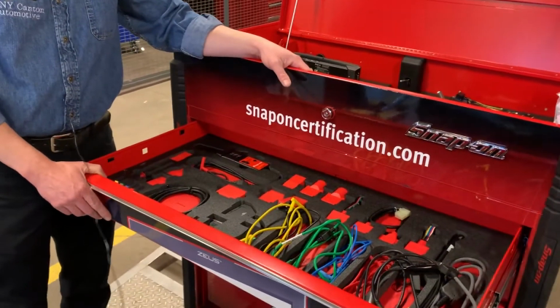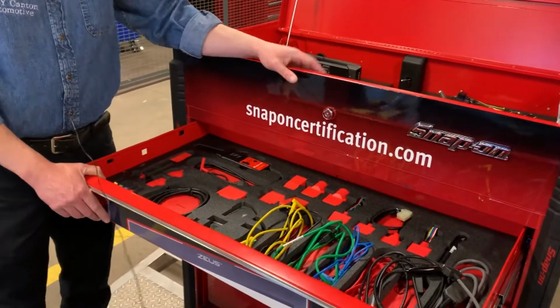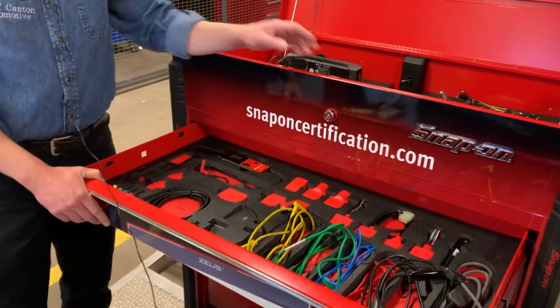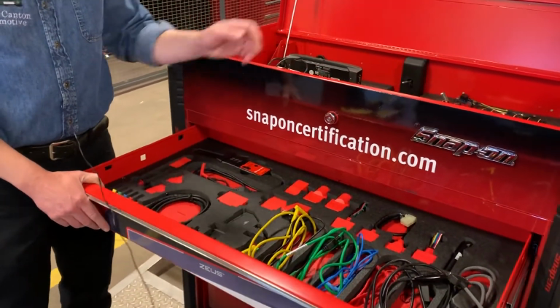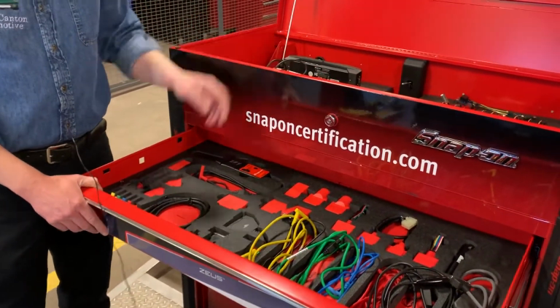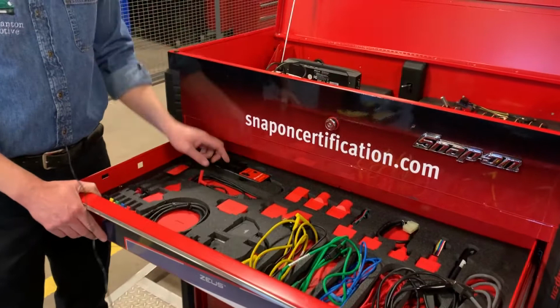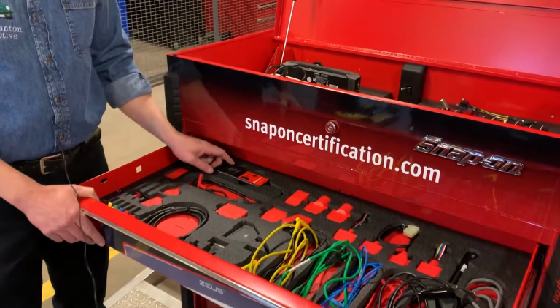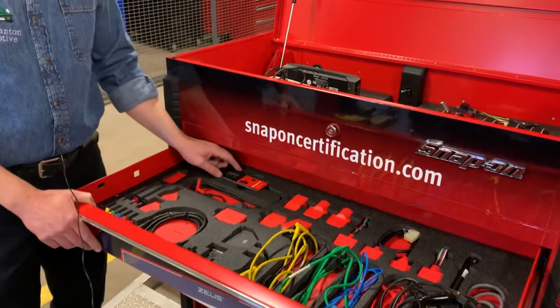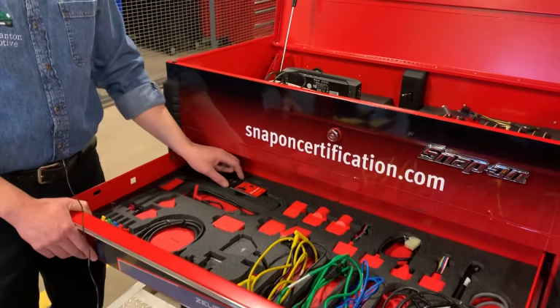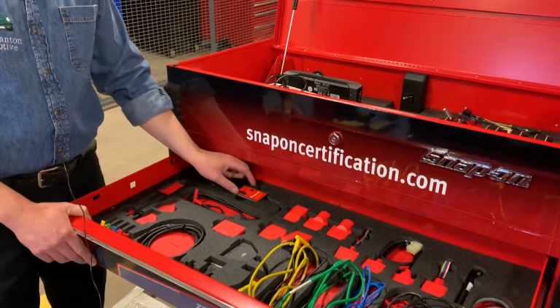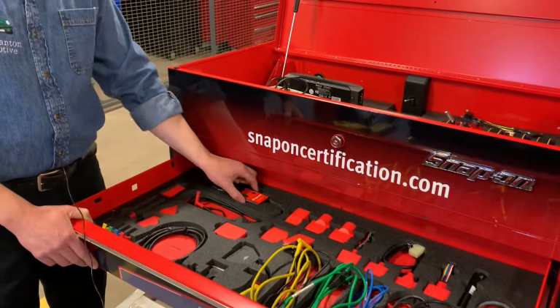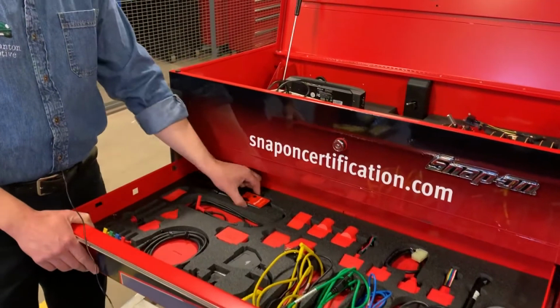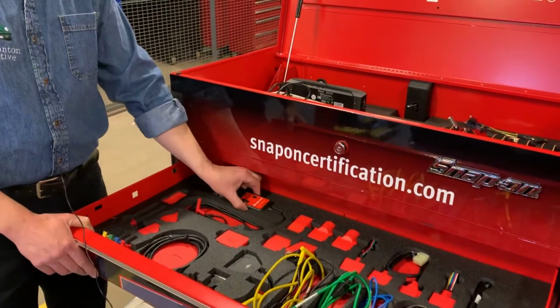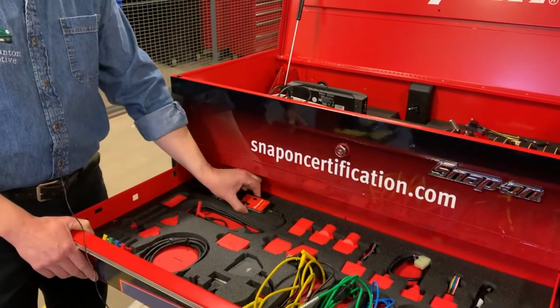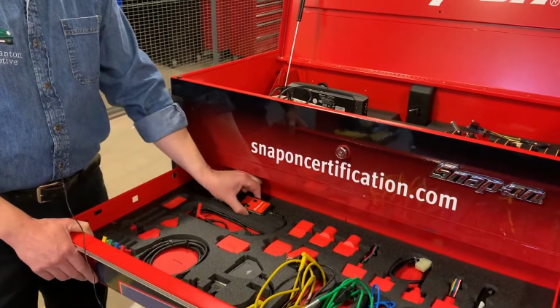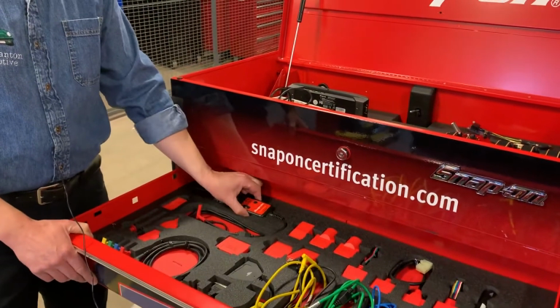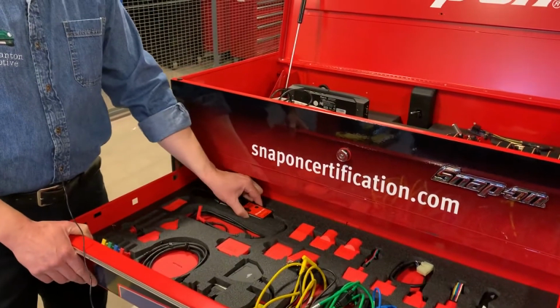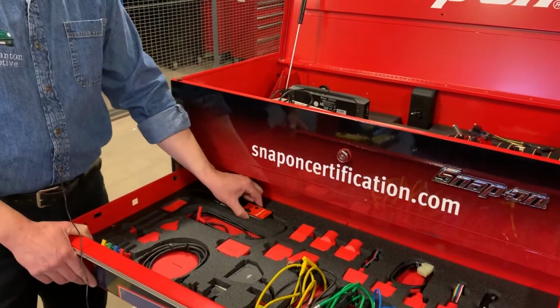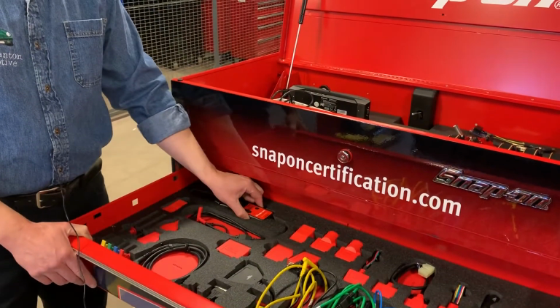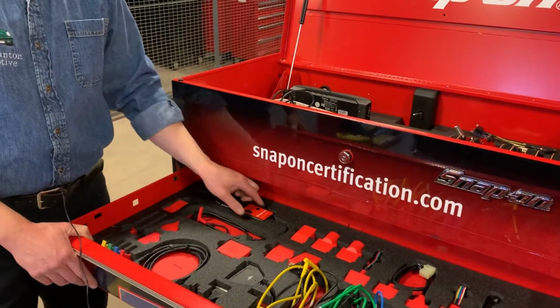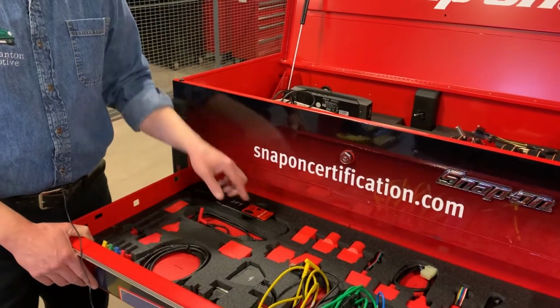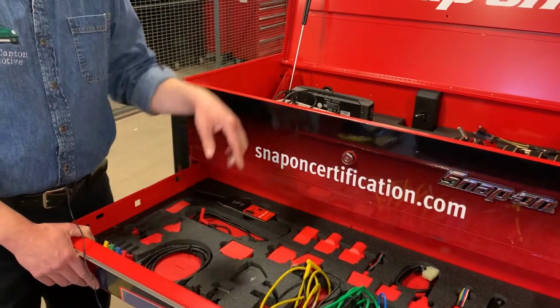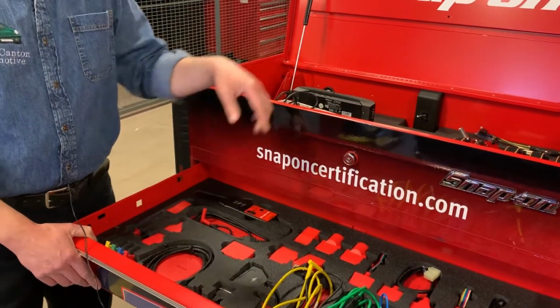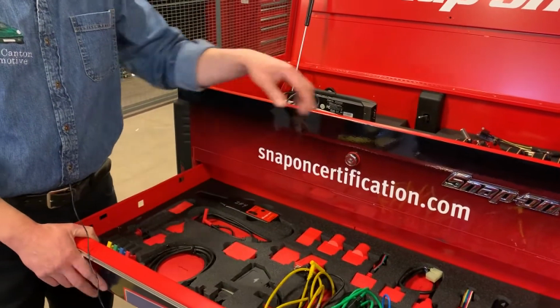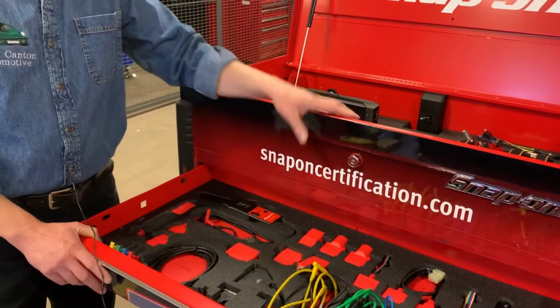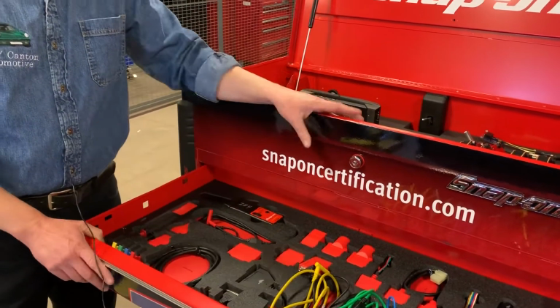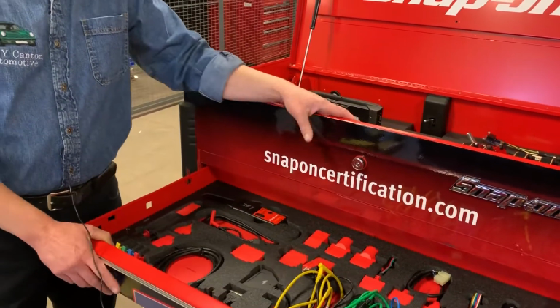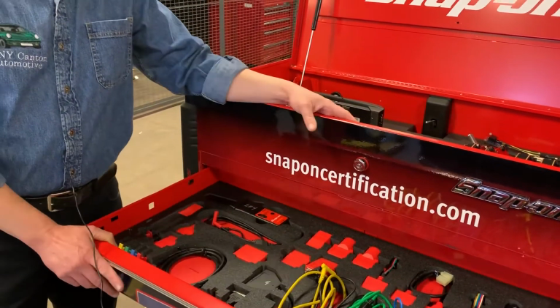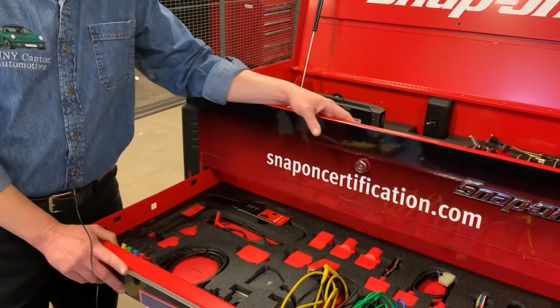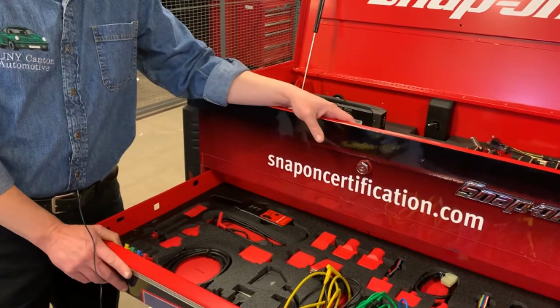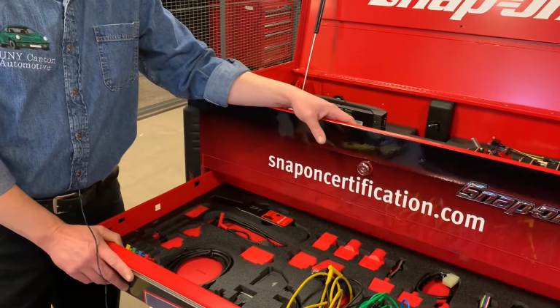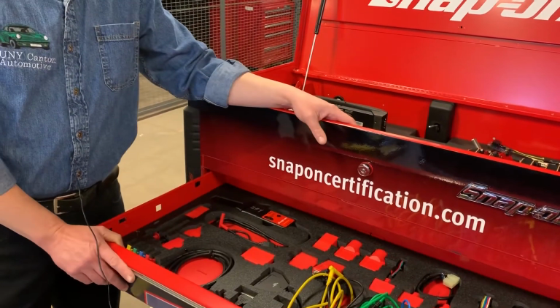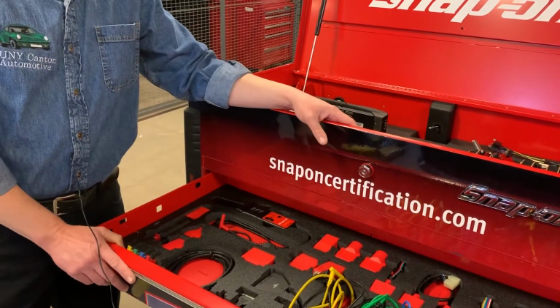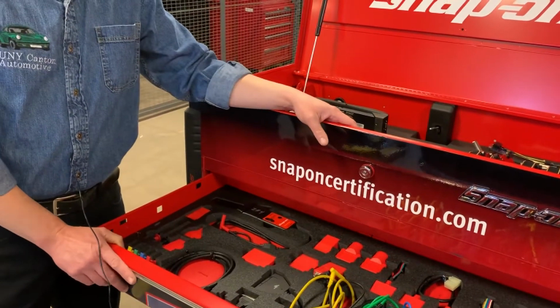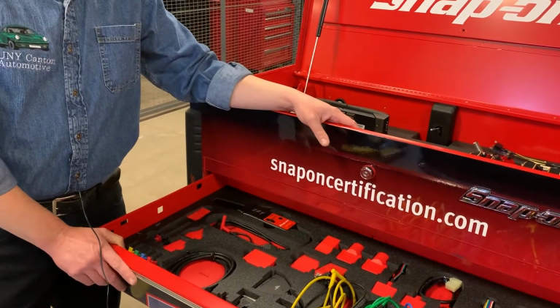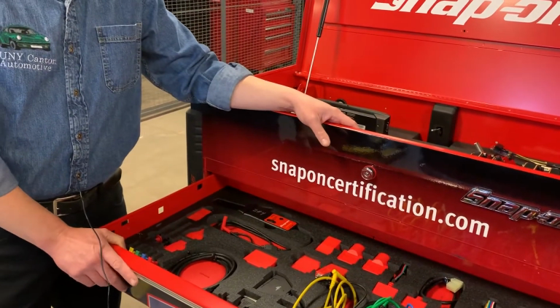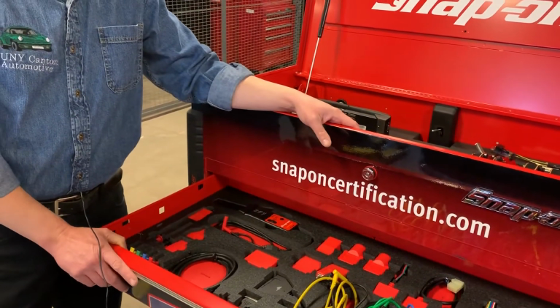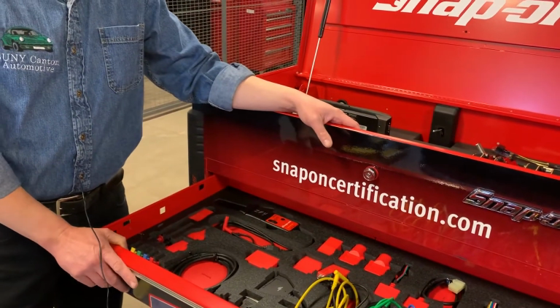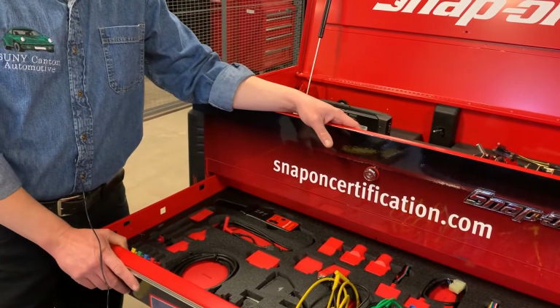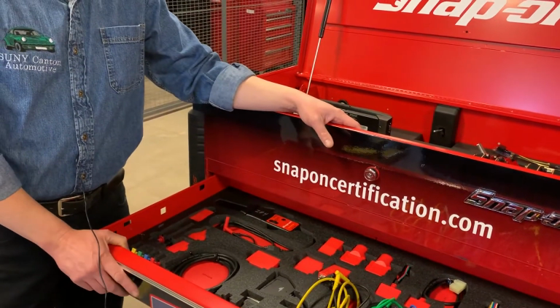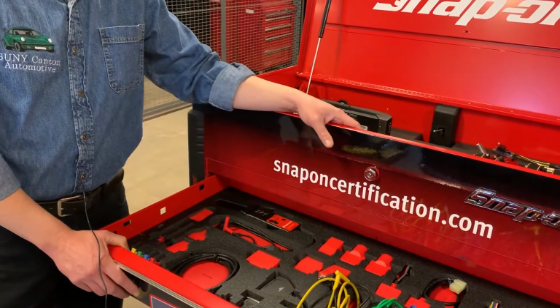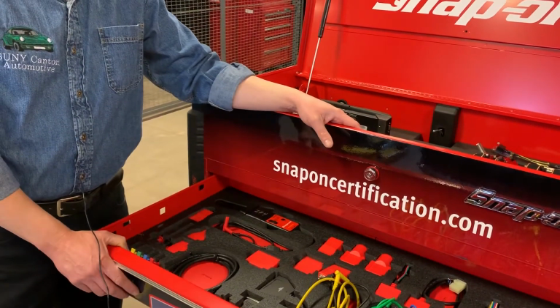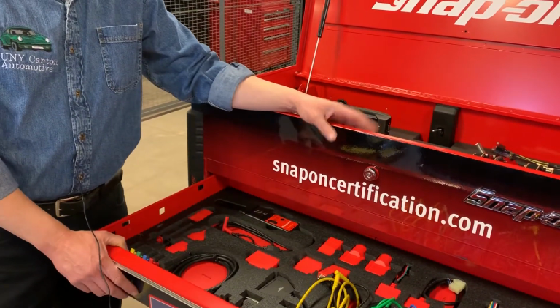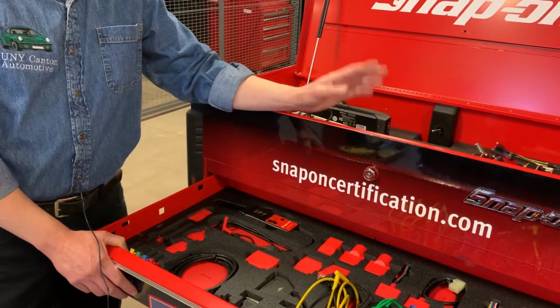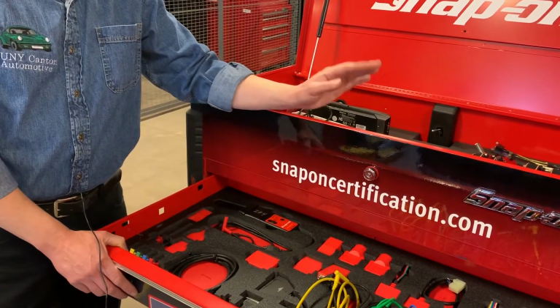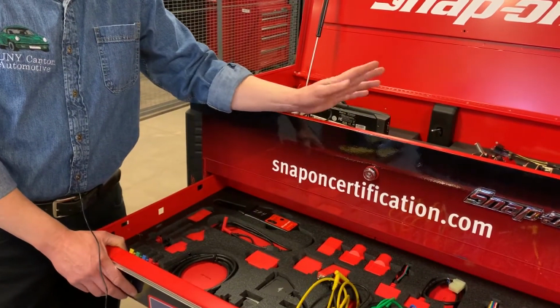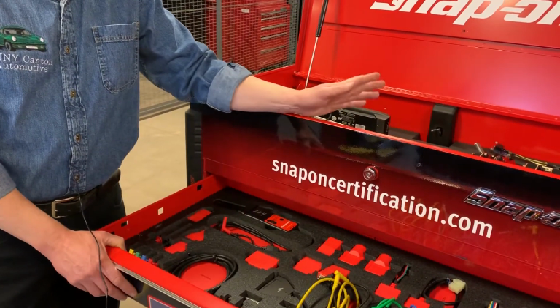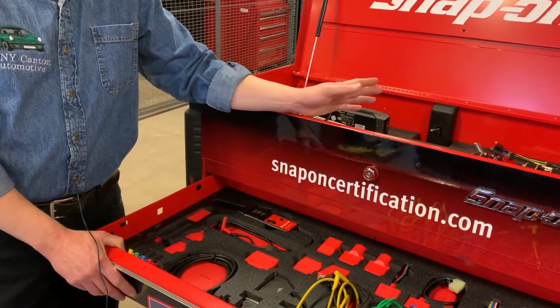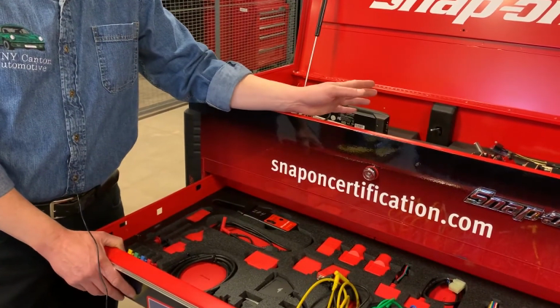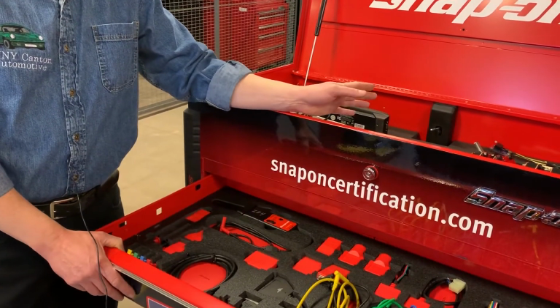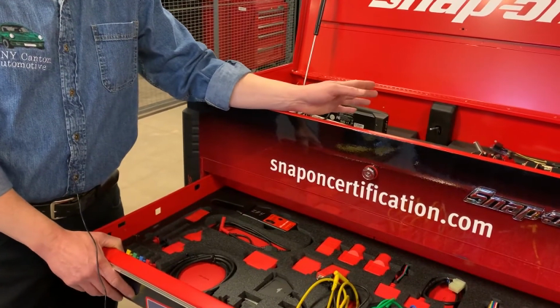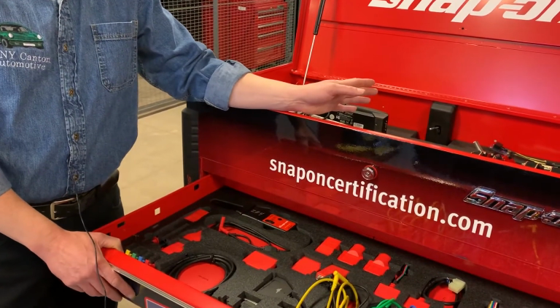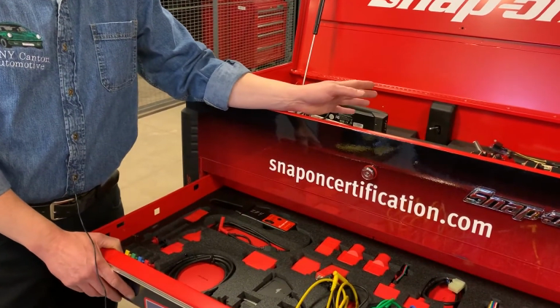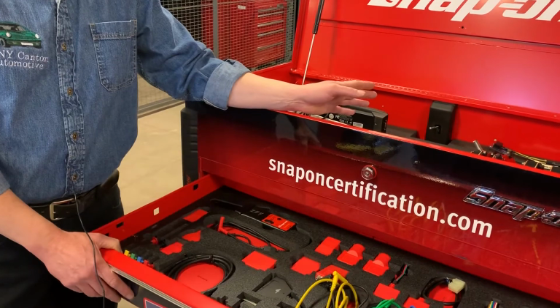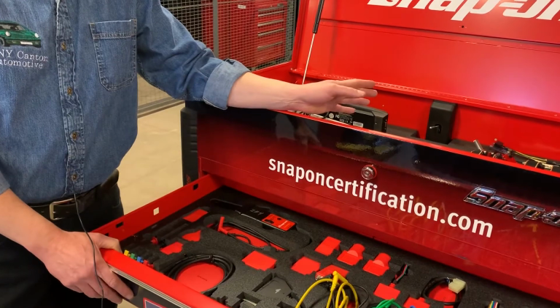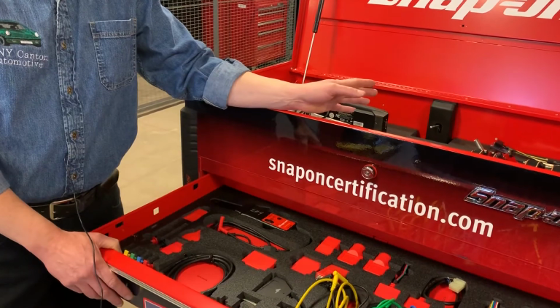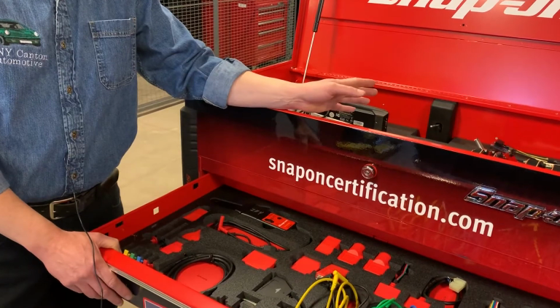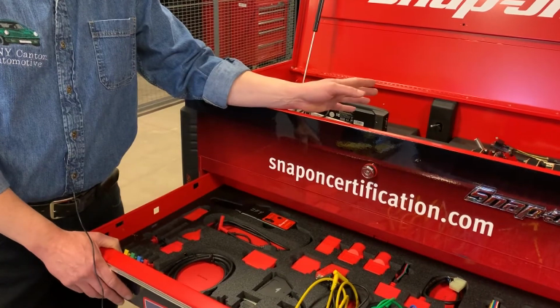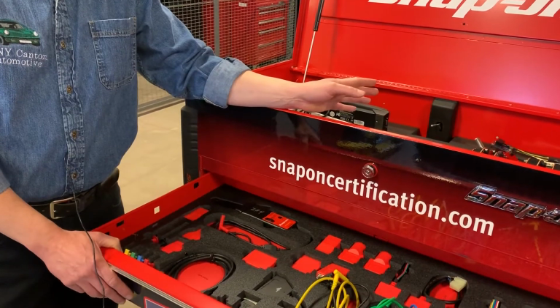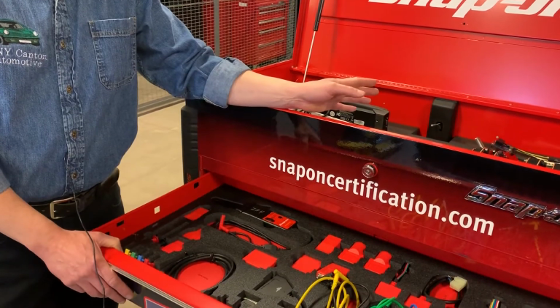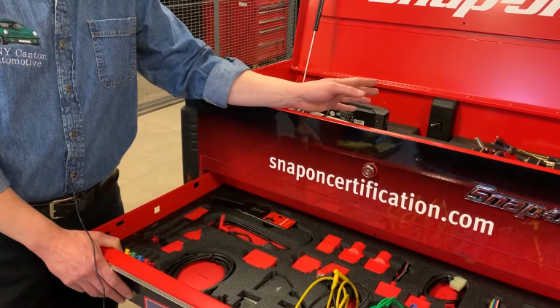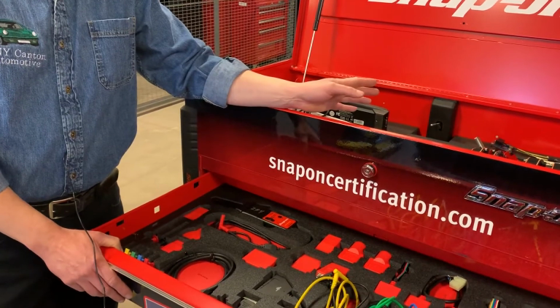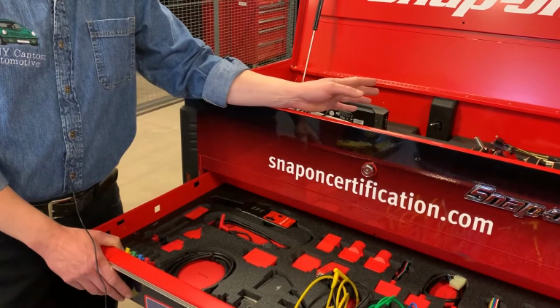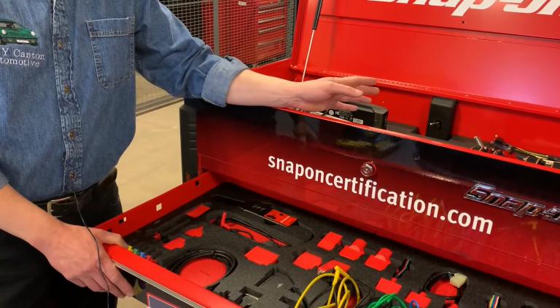Nowadays we'll use something like an amp clamp to do things like compression tests, because everything leaves an electronic signature.